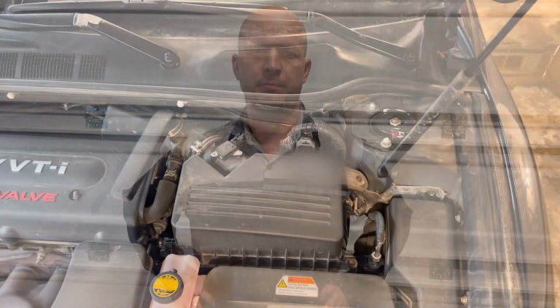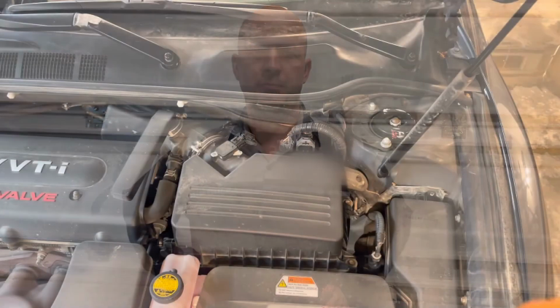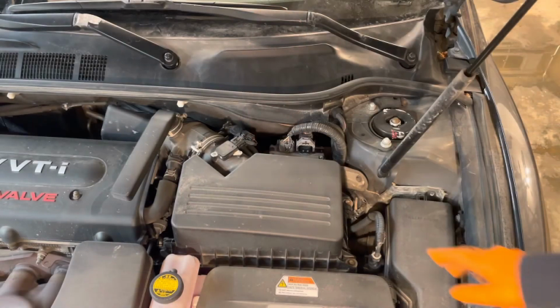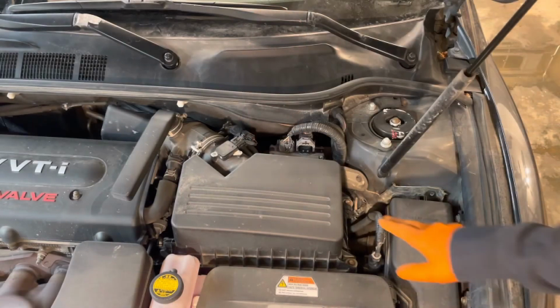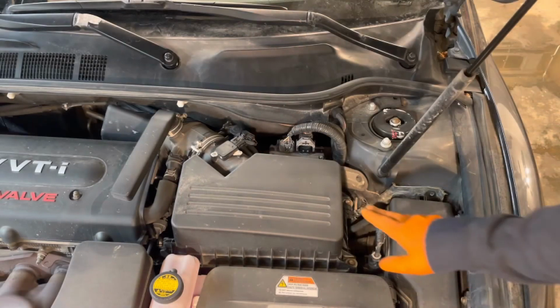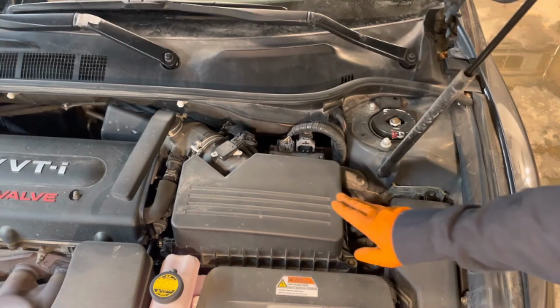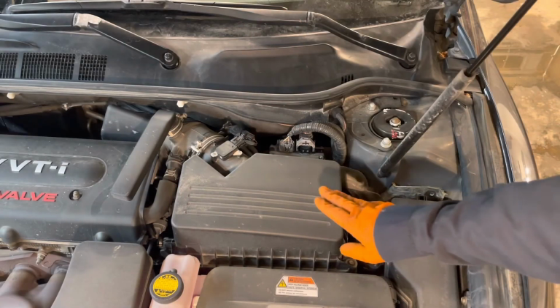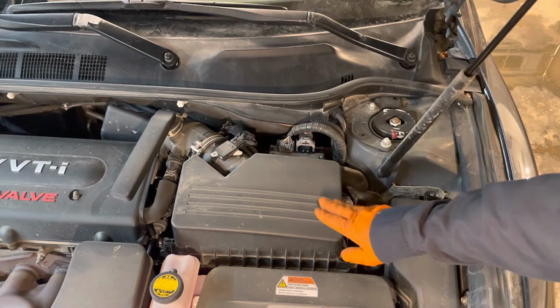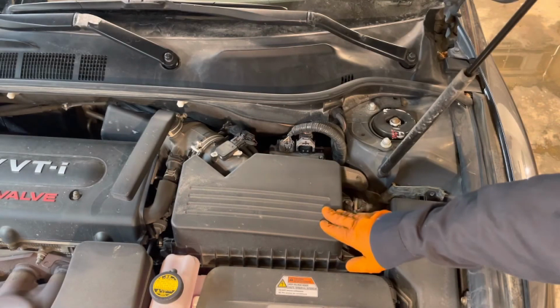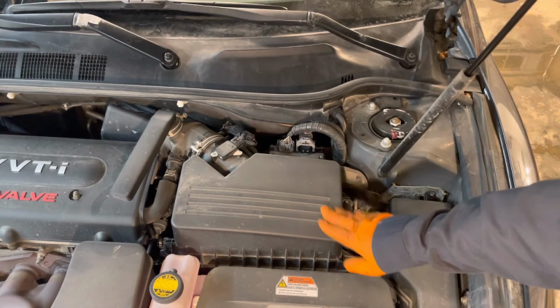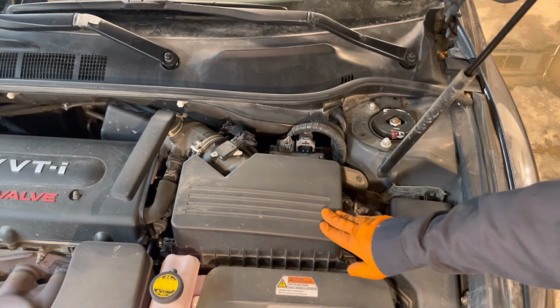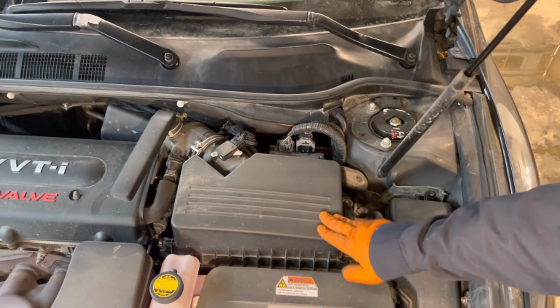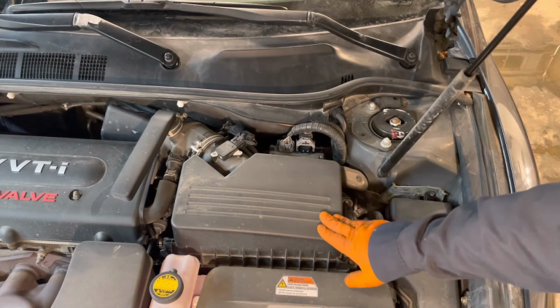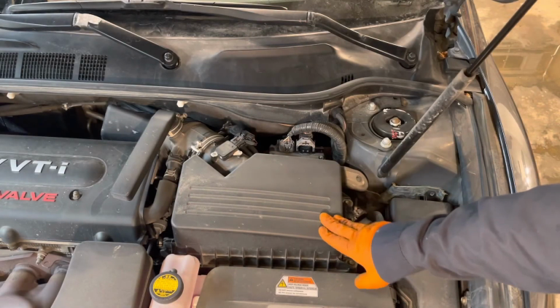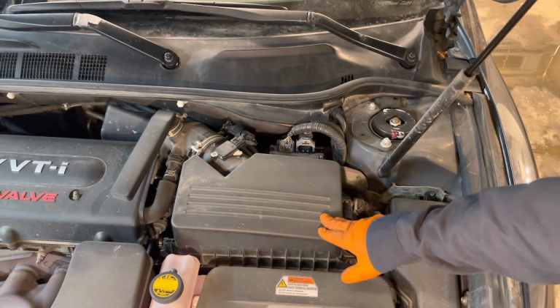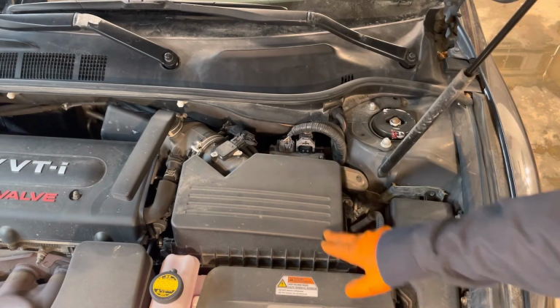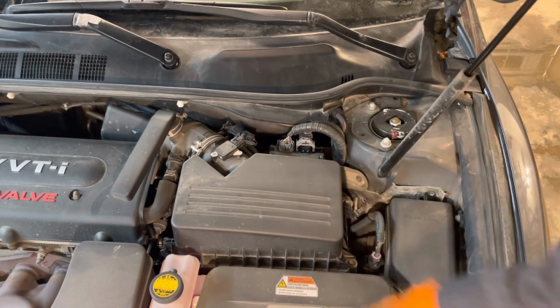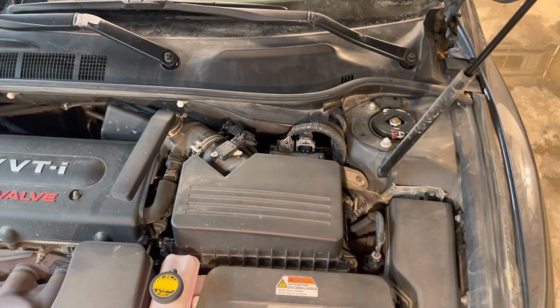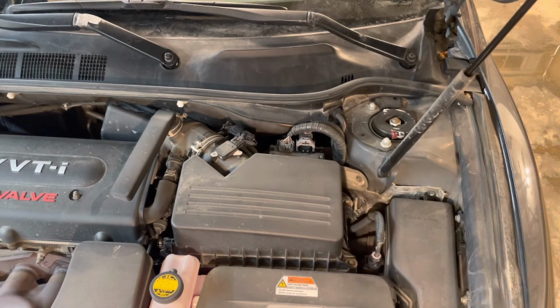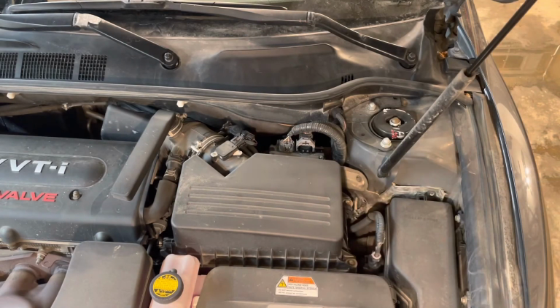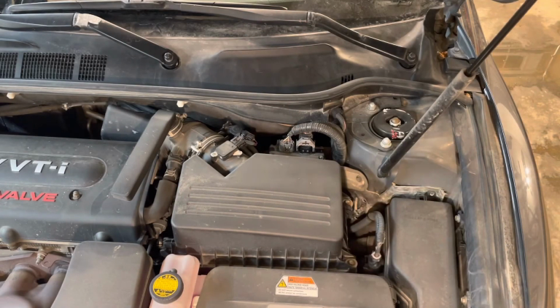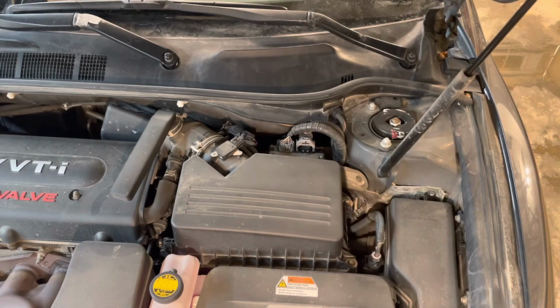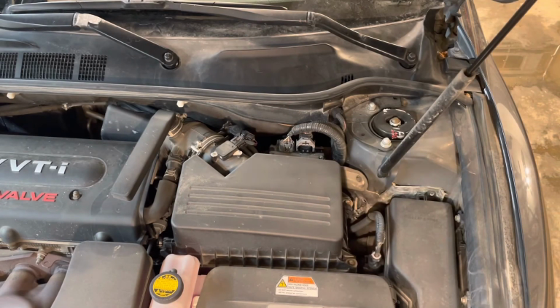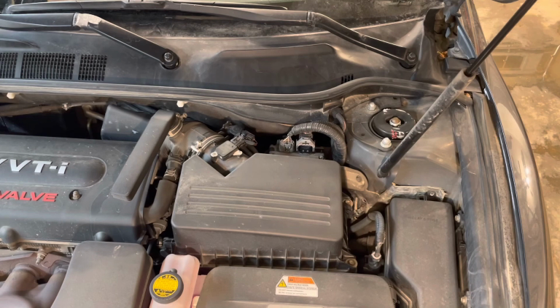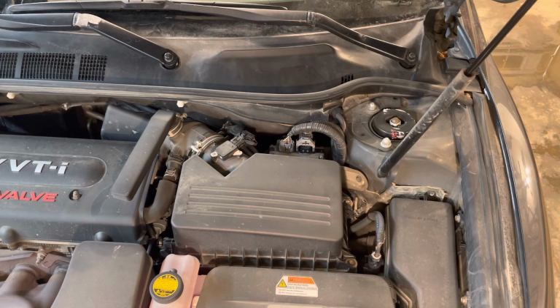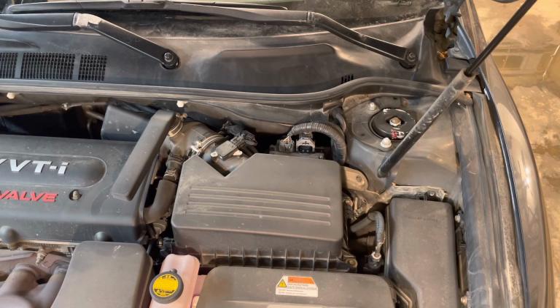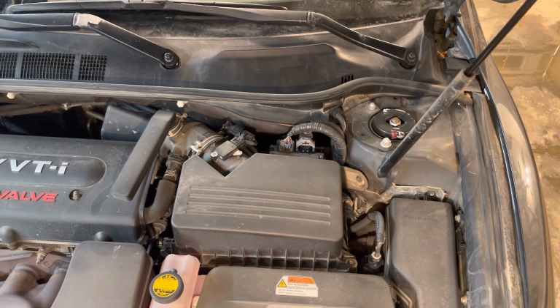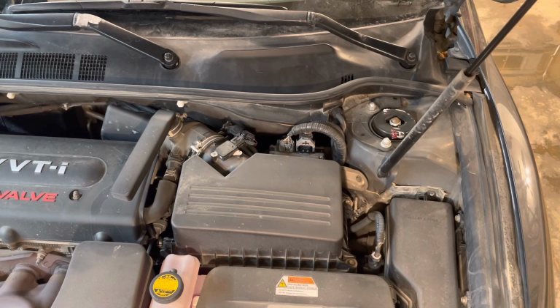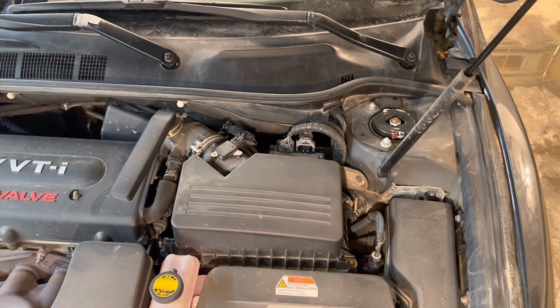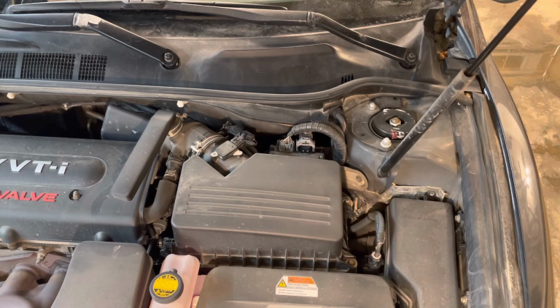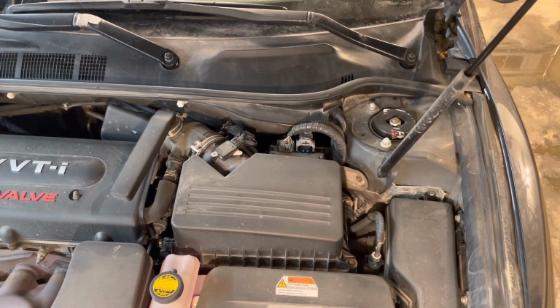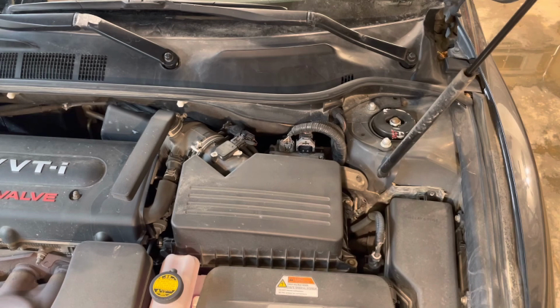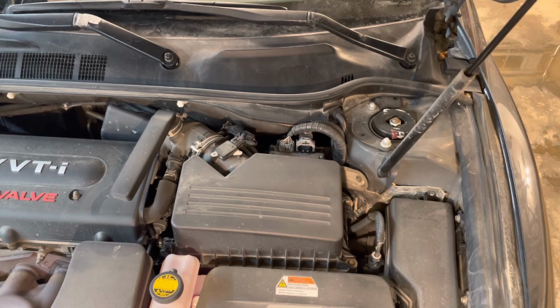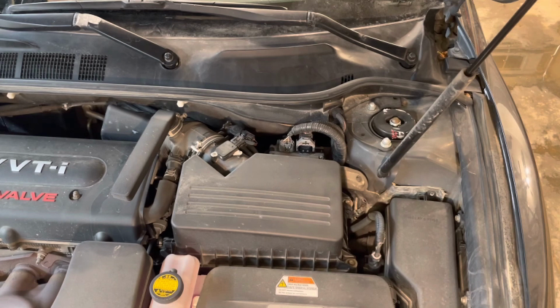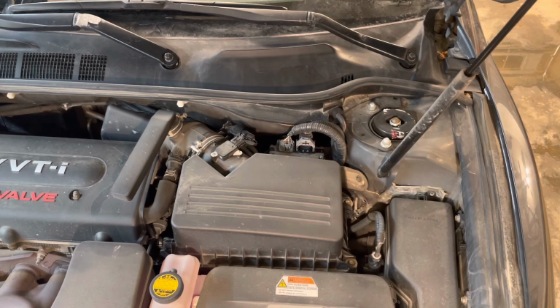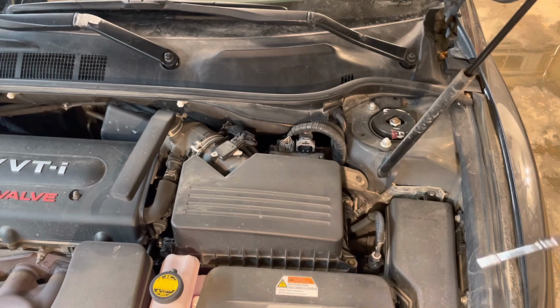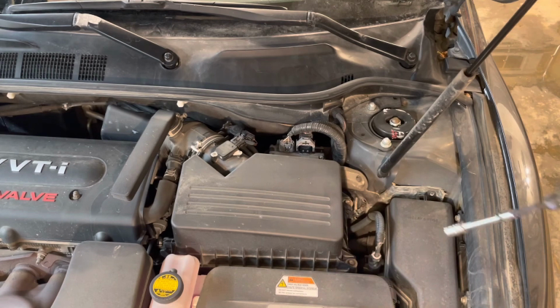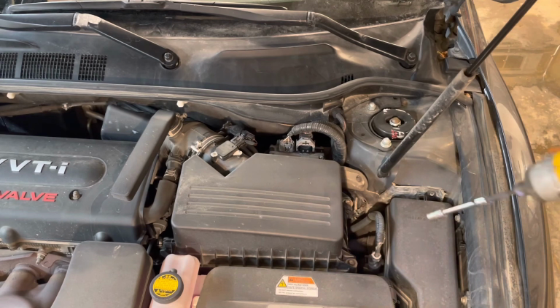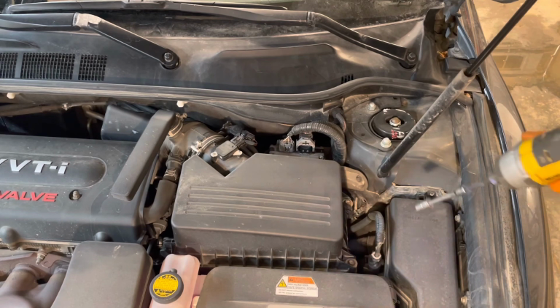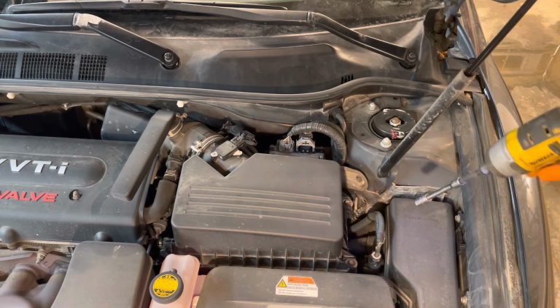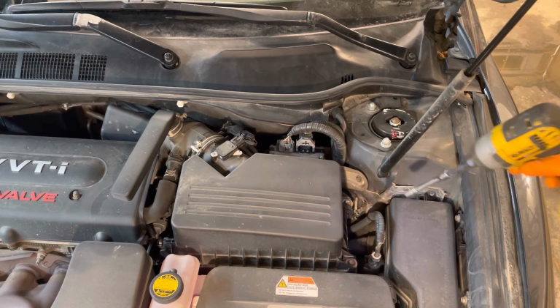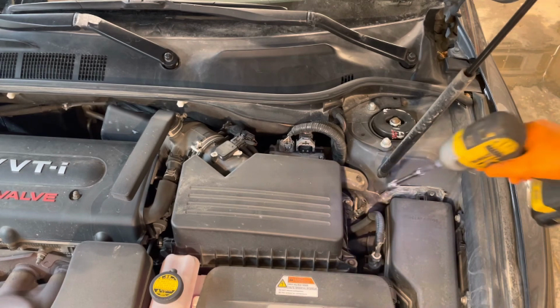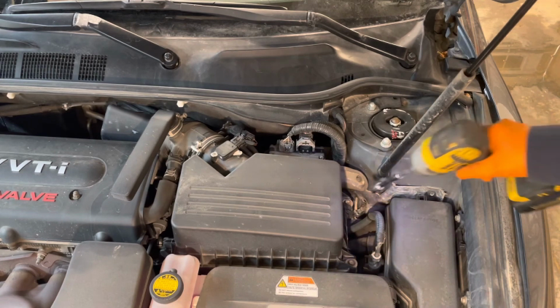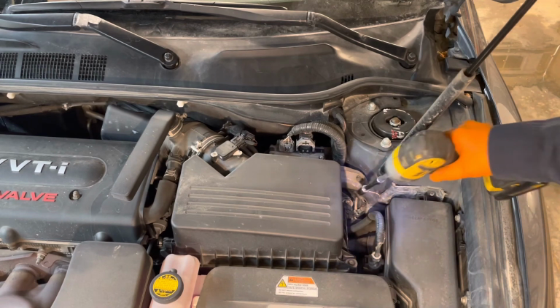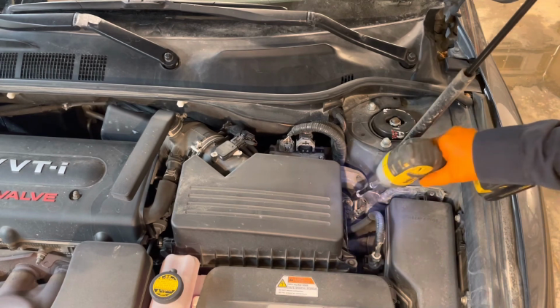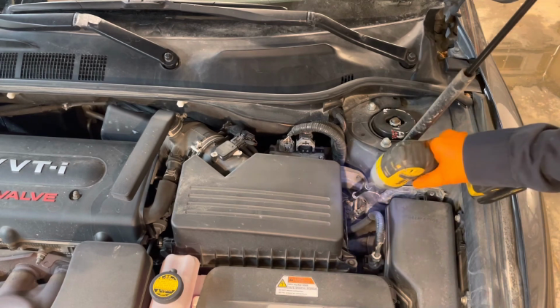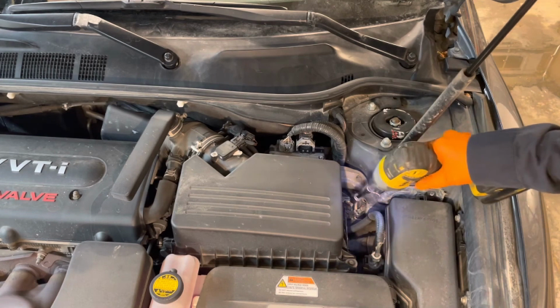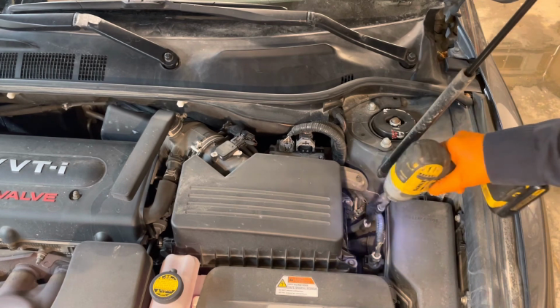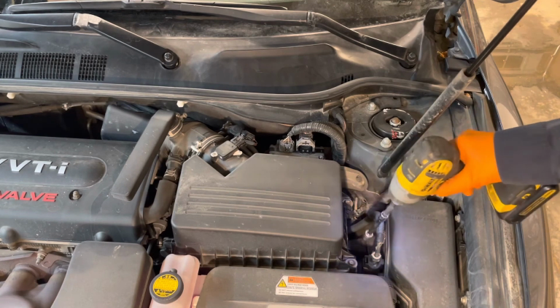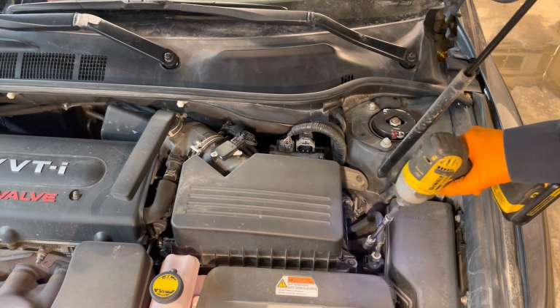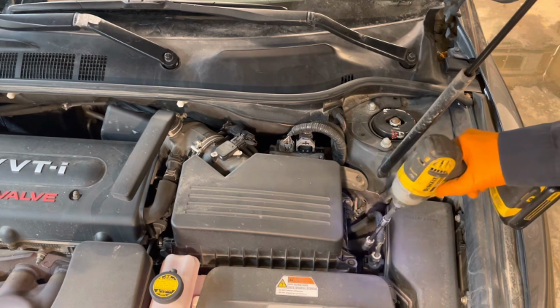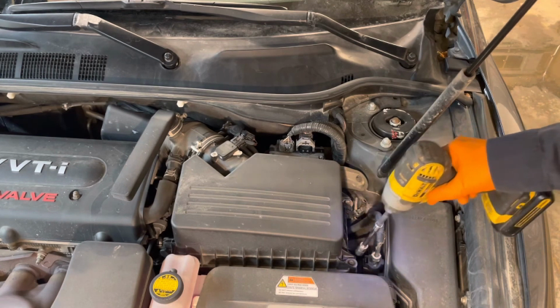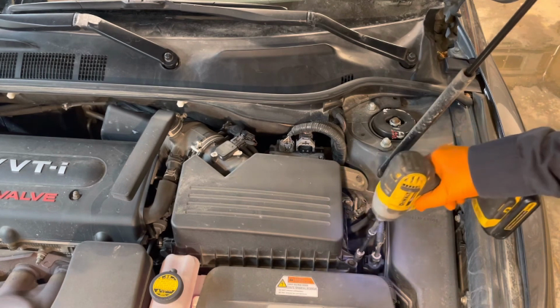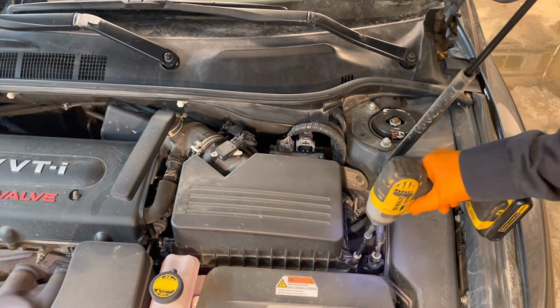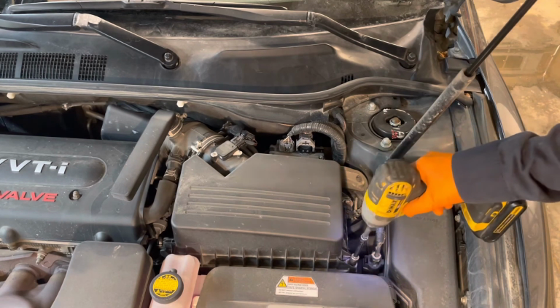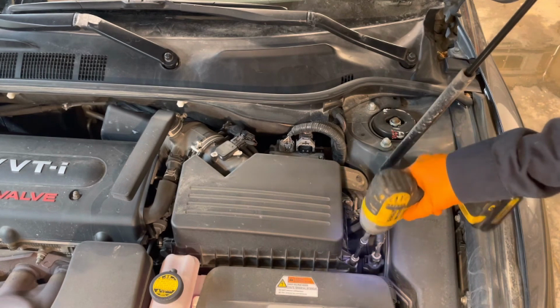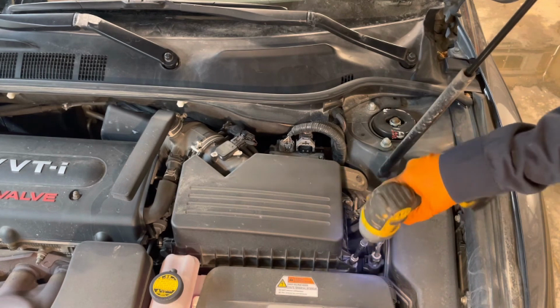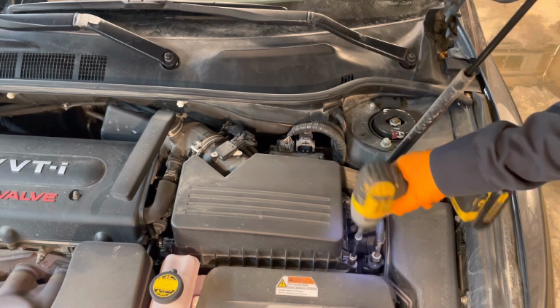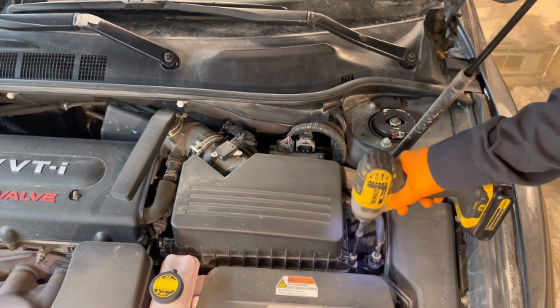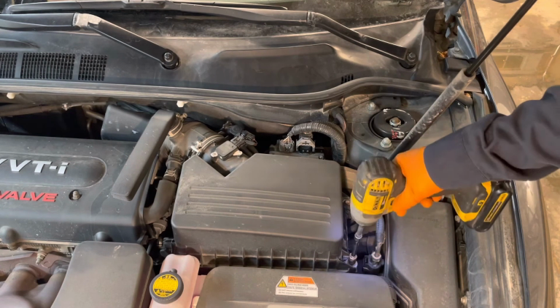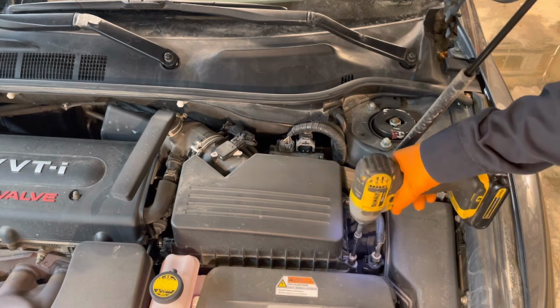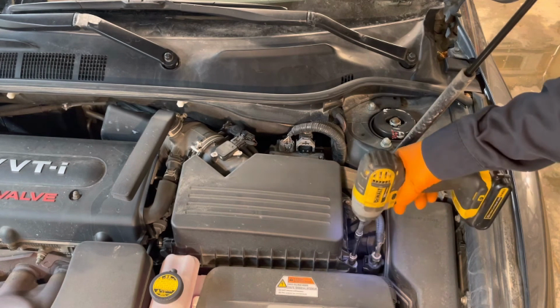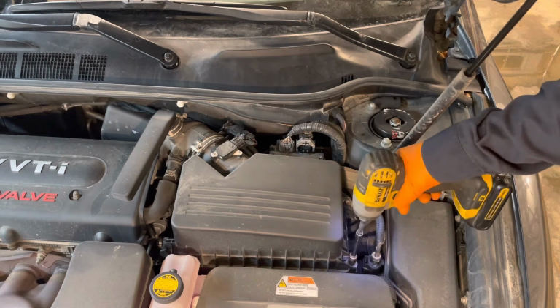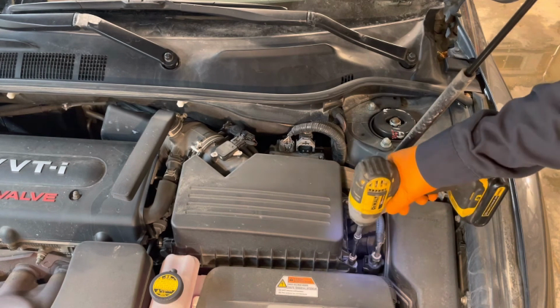The air filter housing on this model is located right here. I'll remove the two 10 millimeter head bolts holding it down.